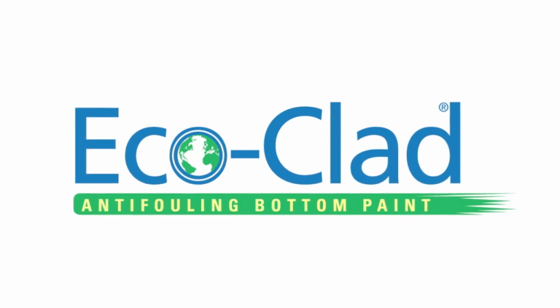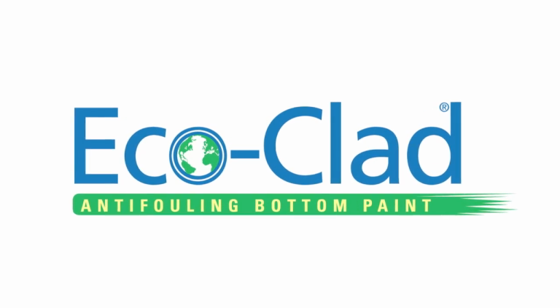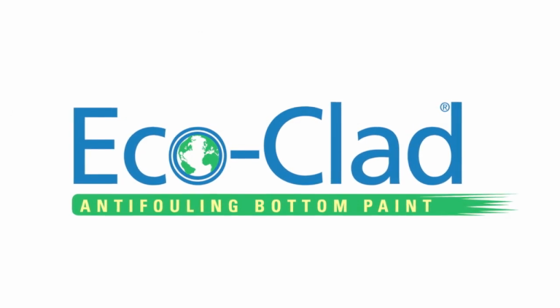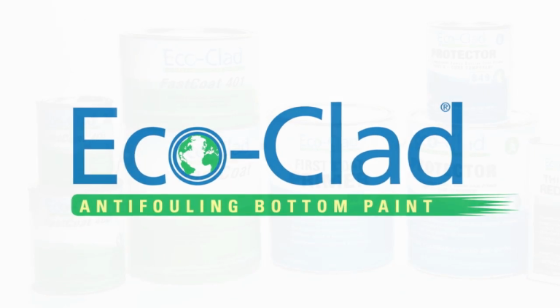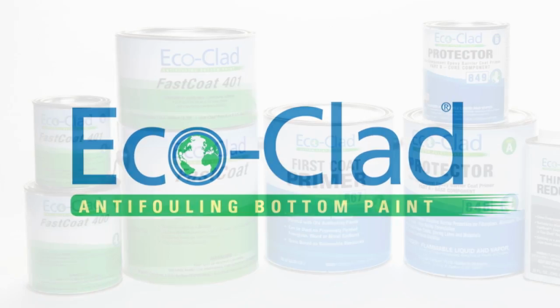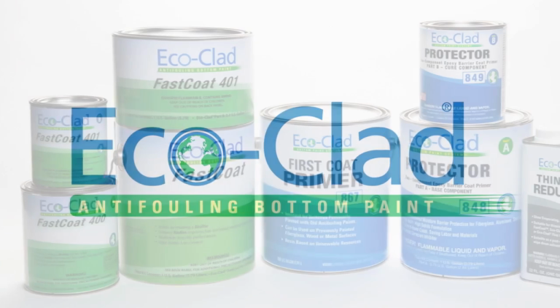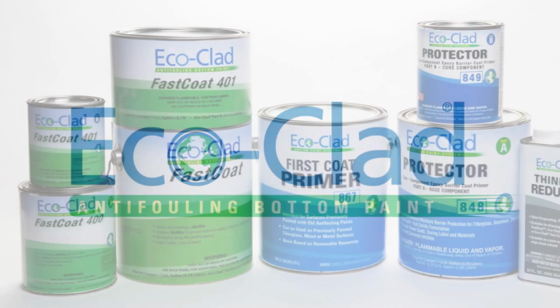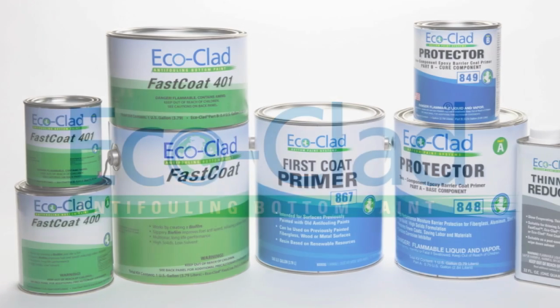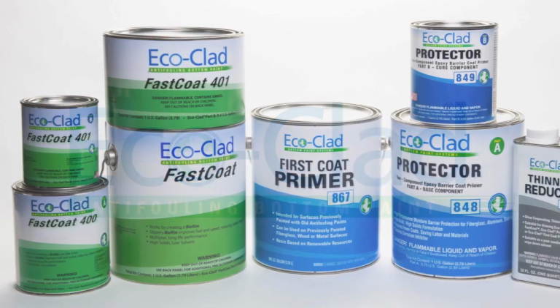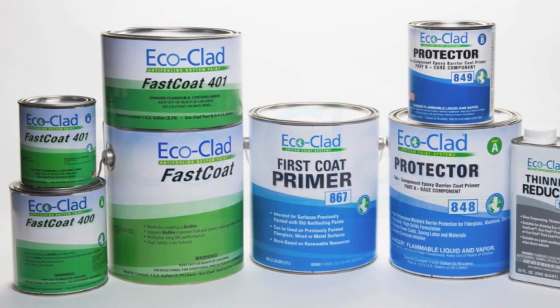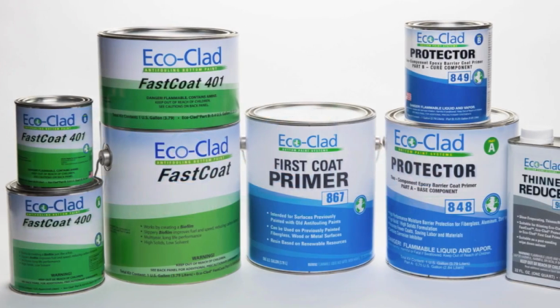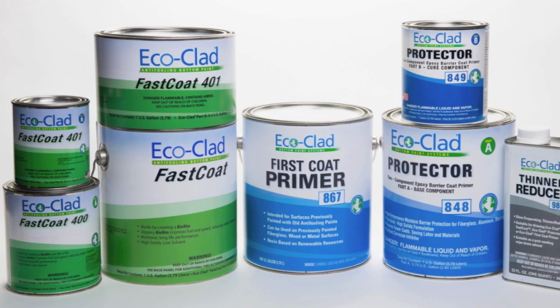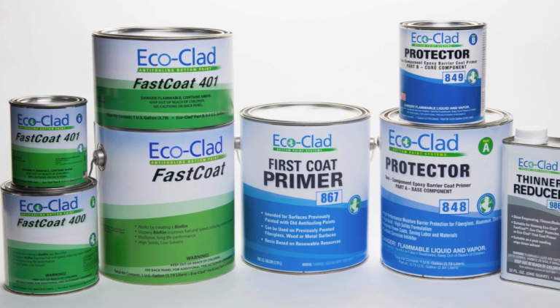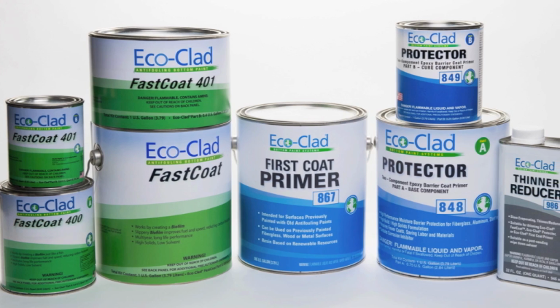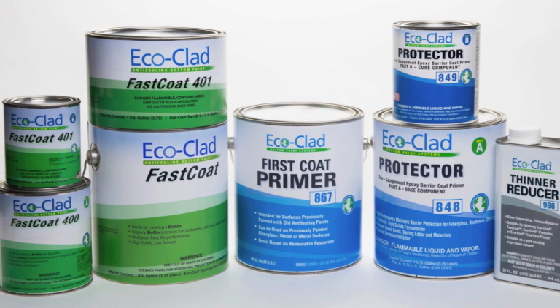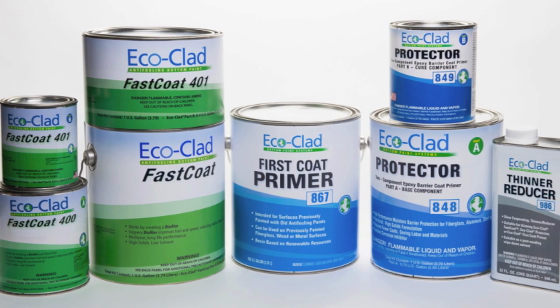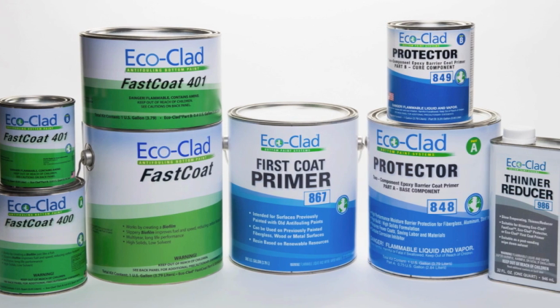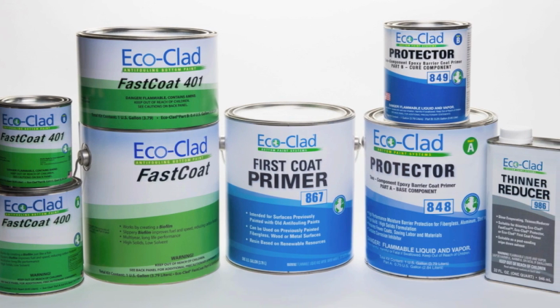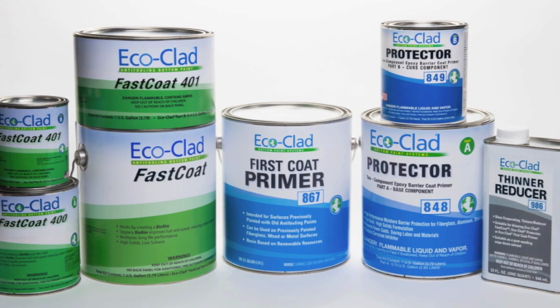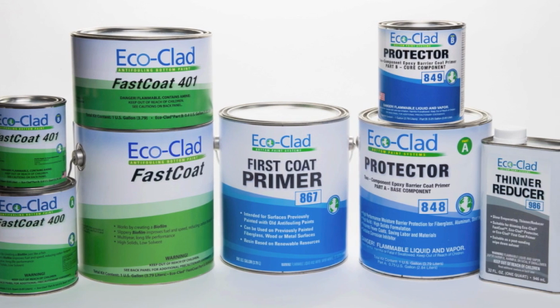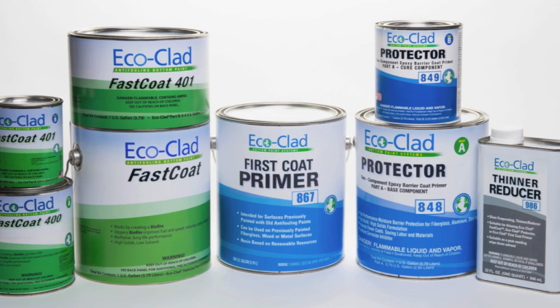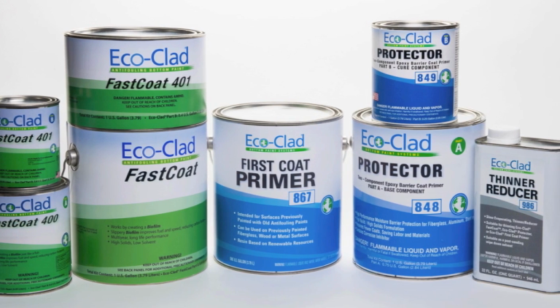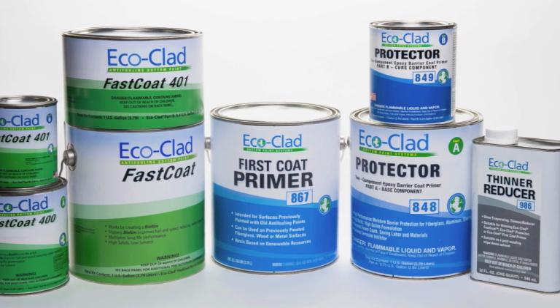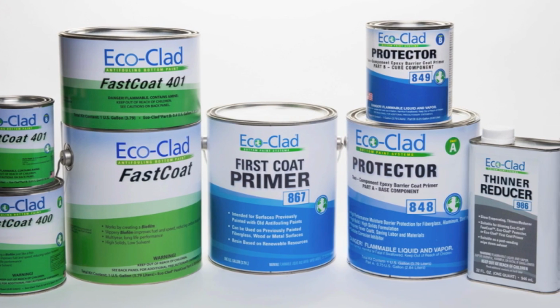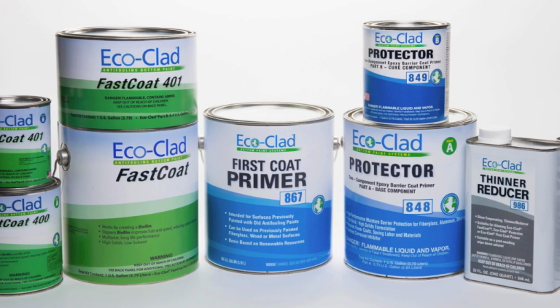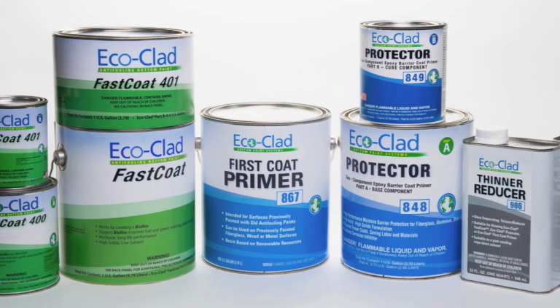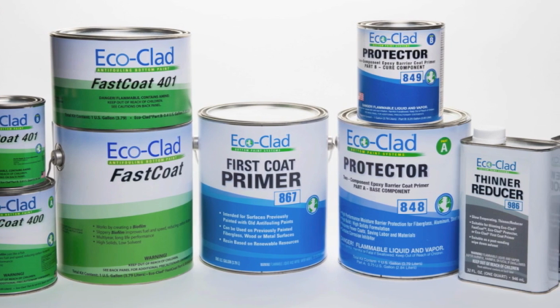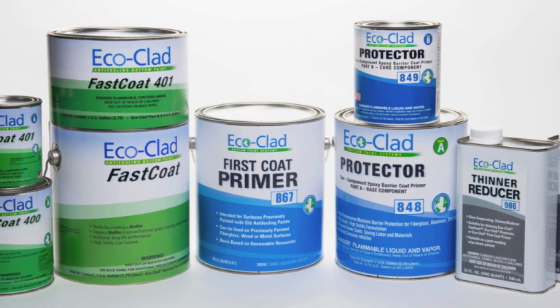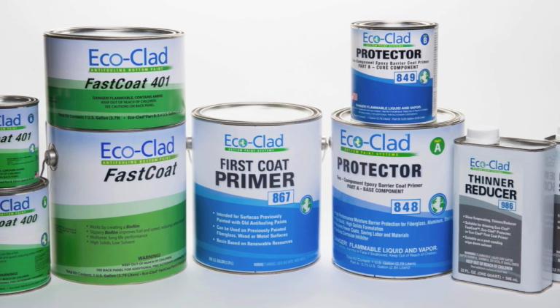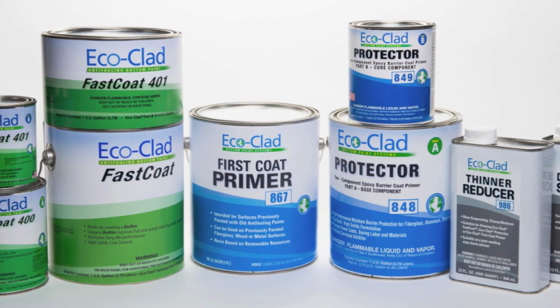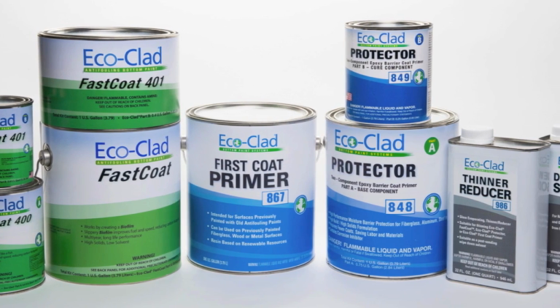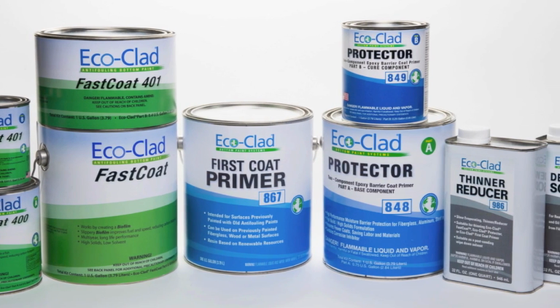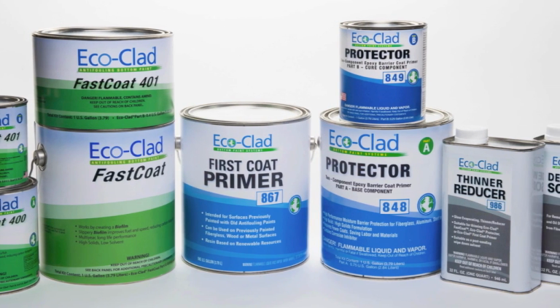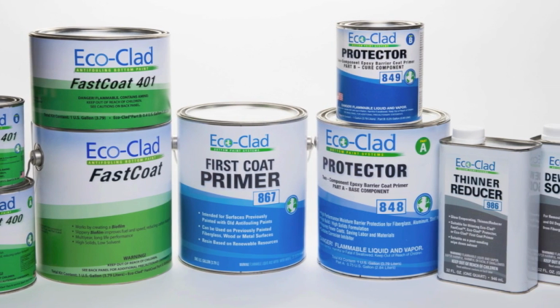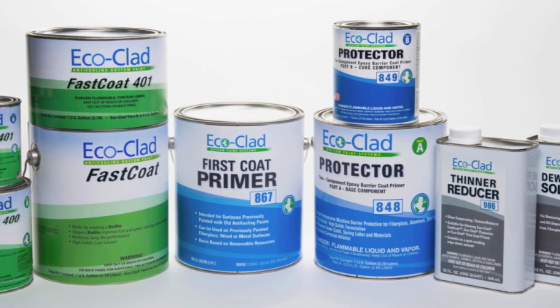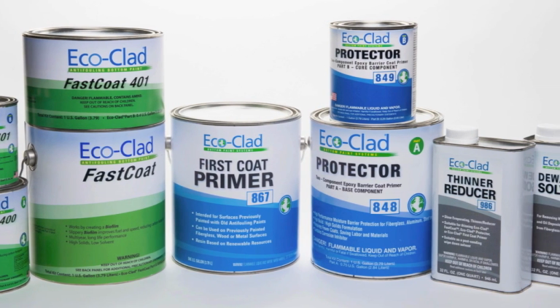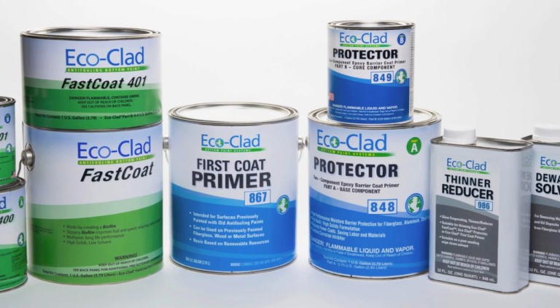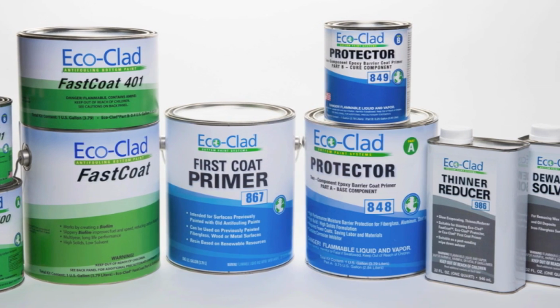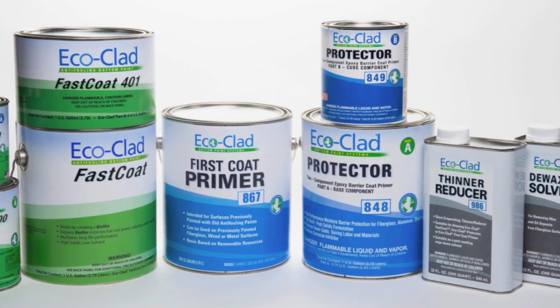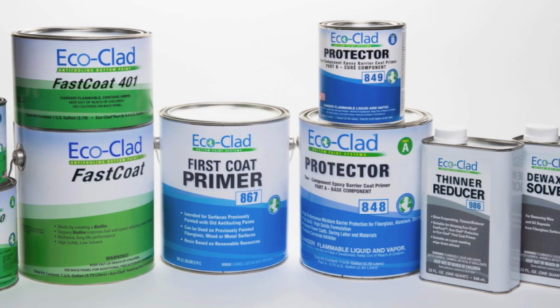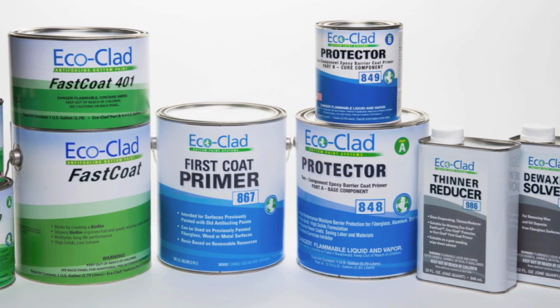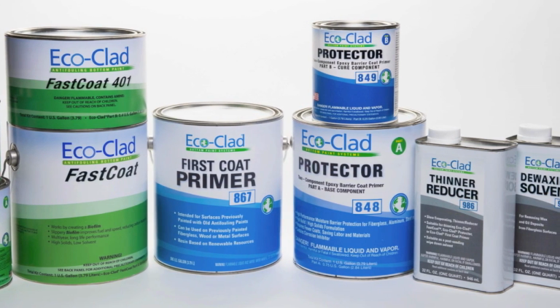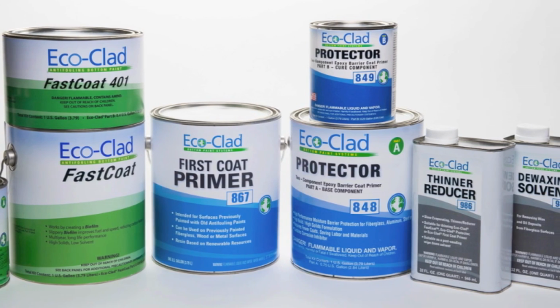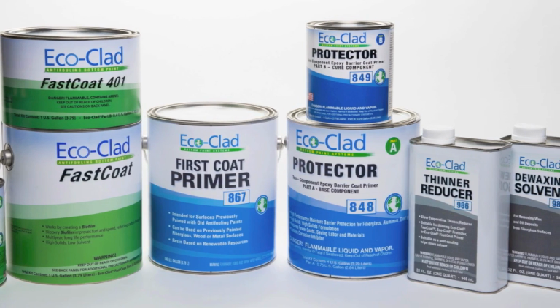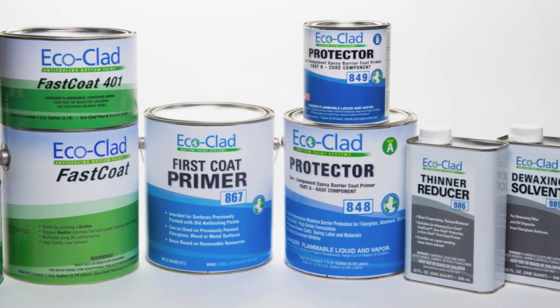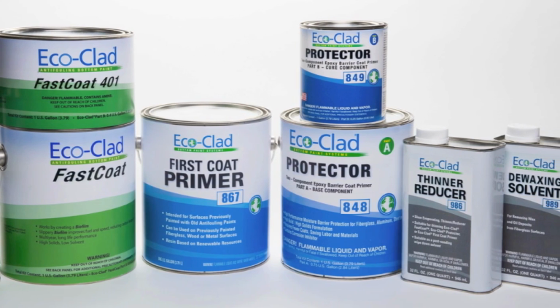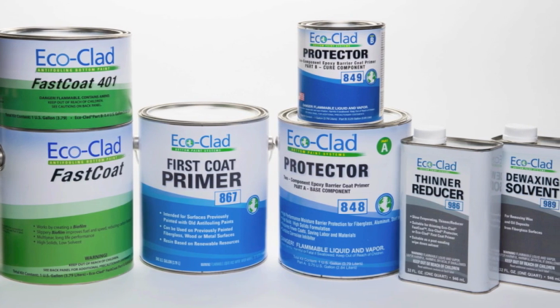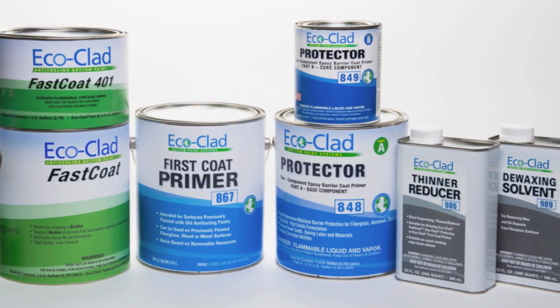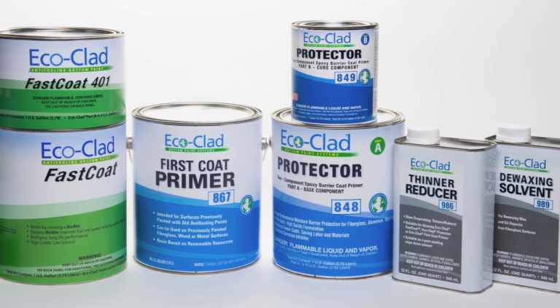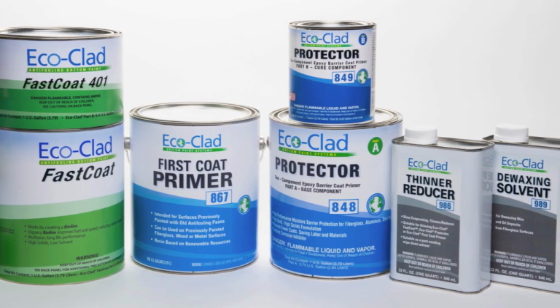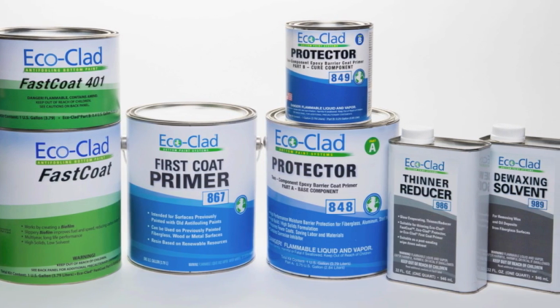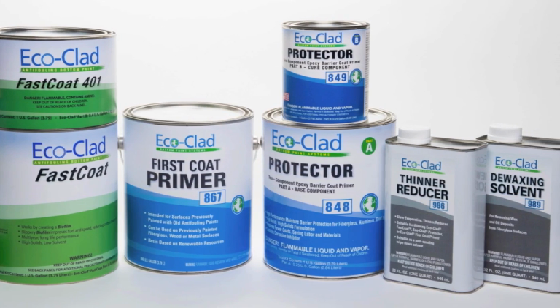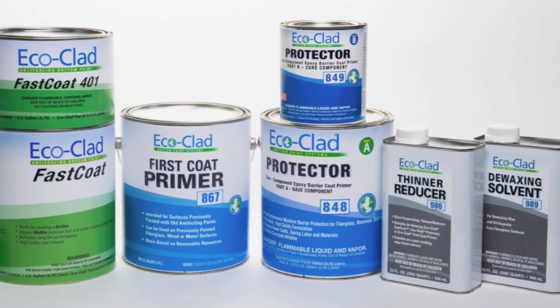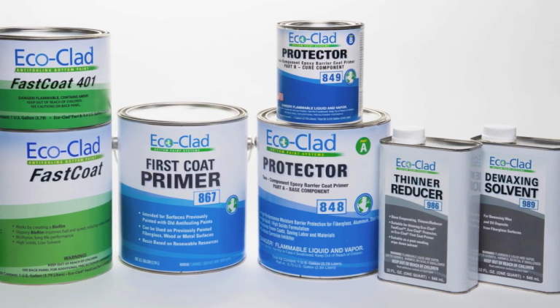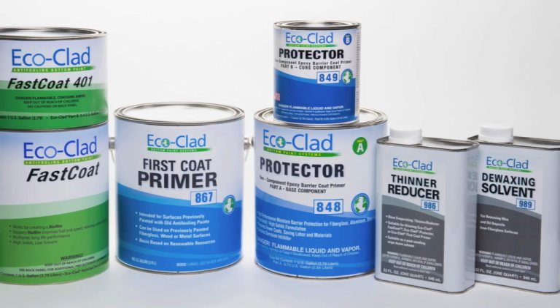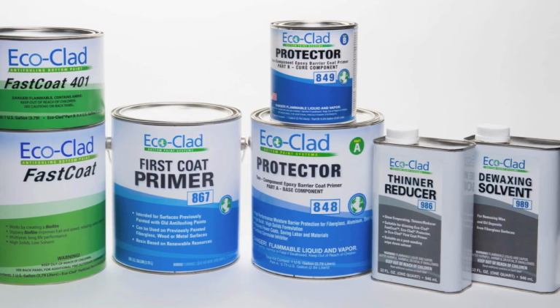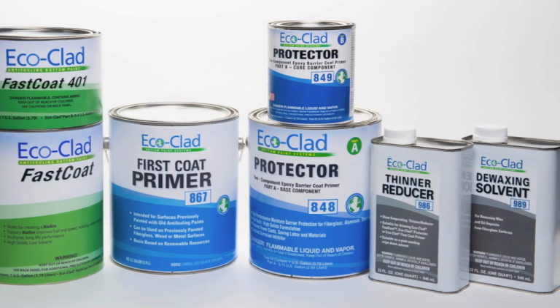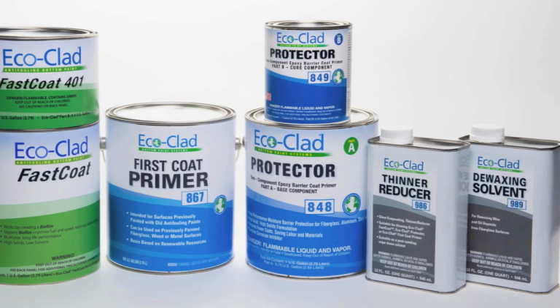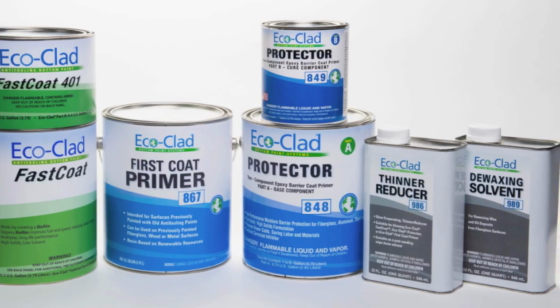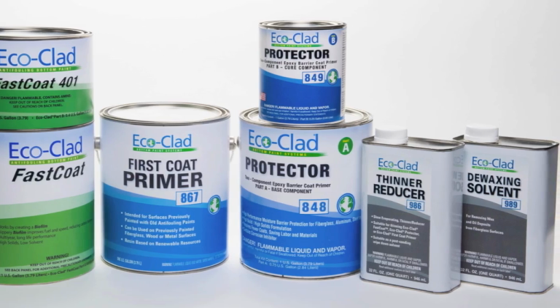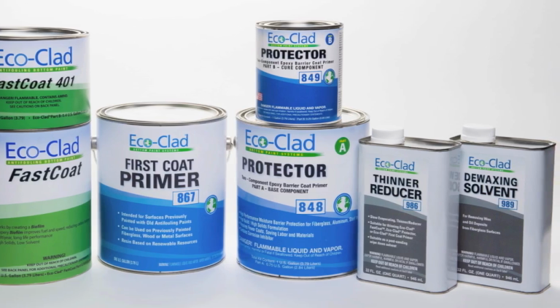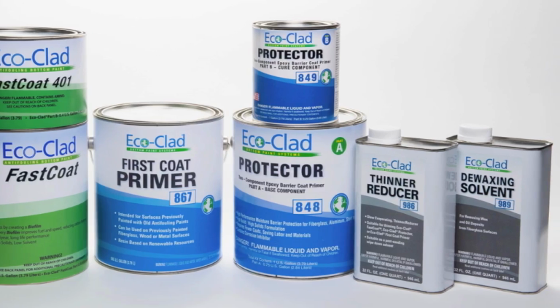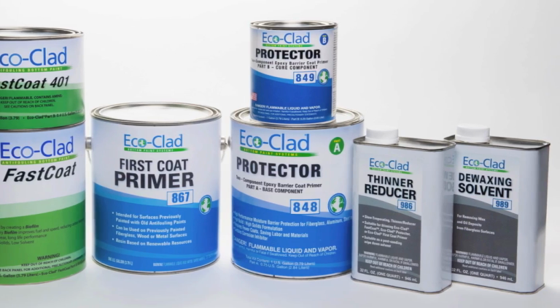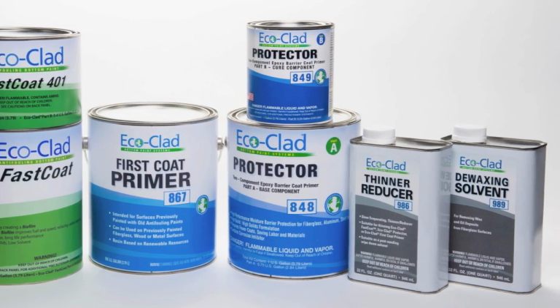Welcome to the EcoClad family of bottom paint products. This video will help illustrate the process for applying EcoClad bottom paint.